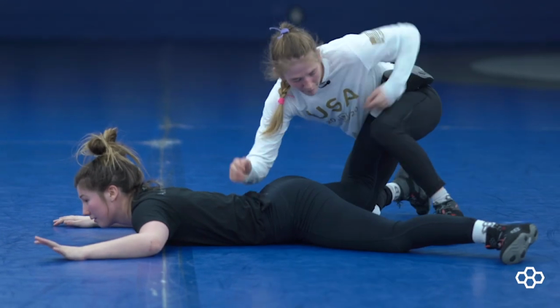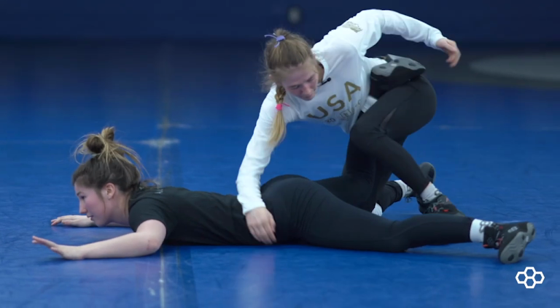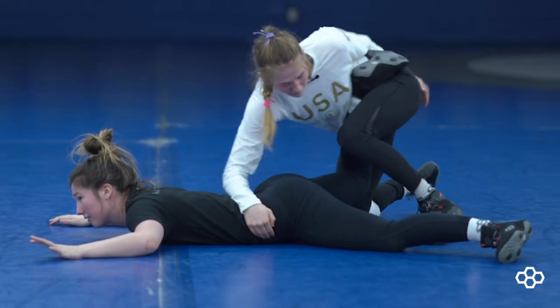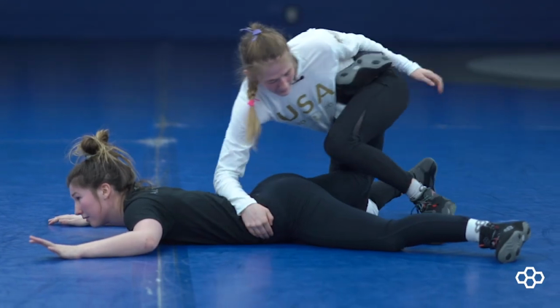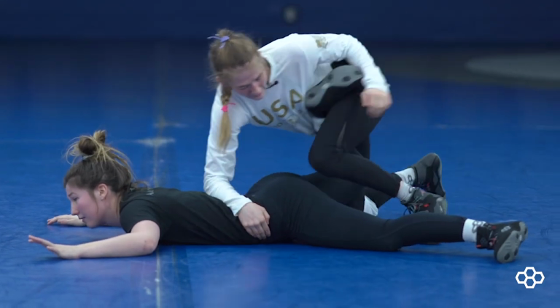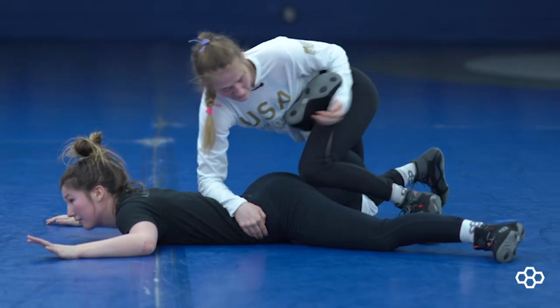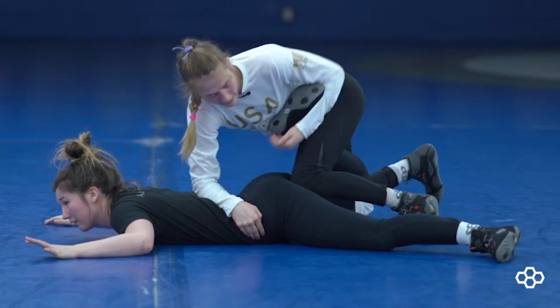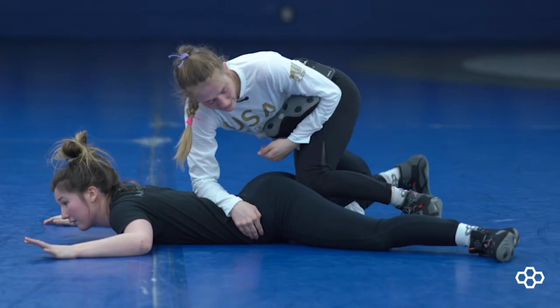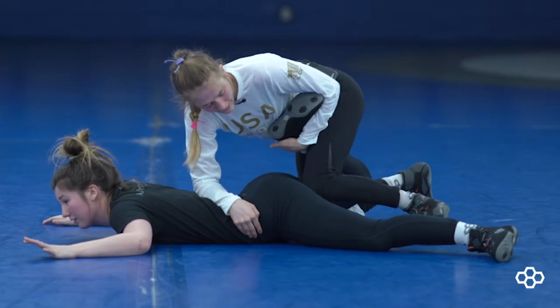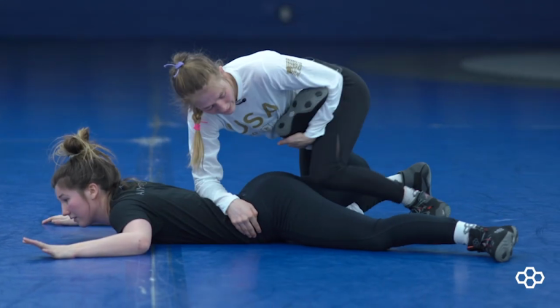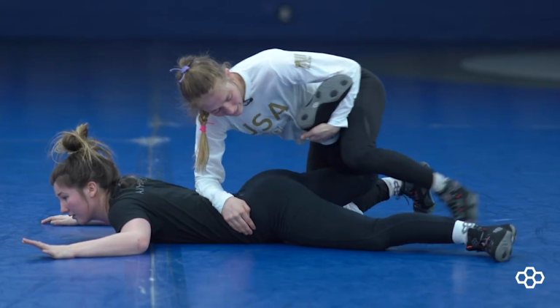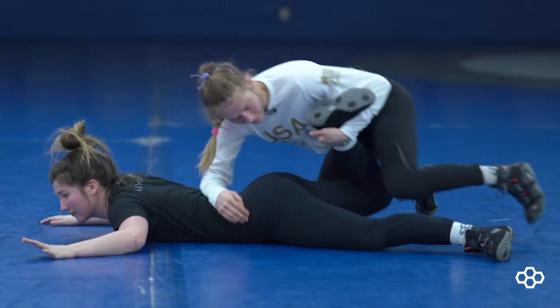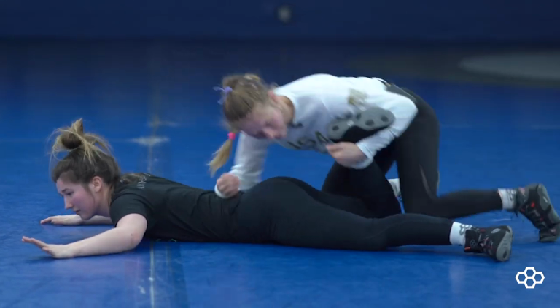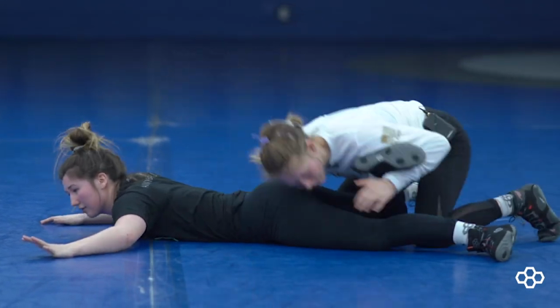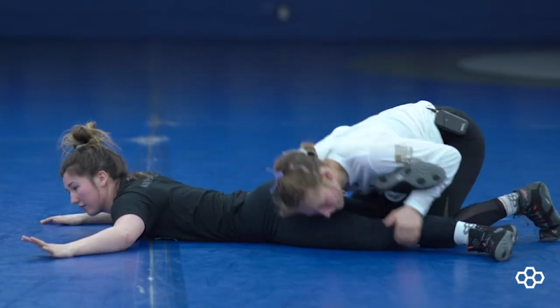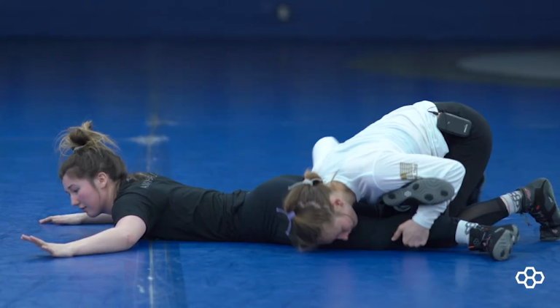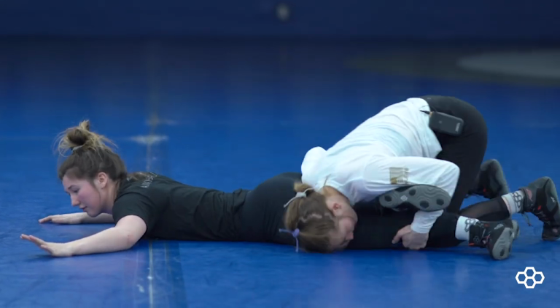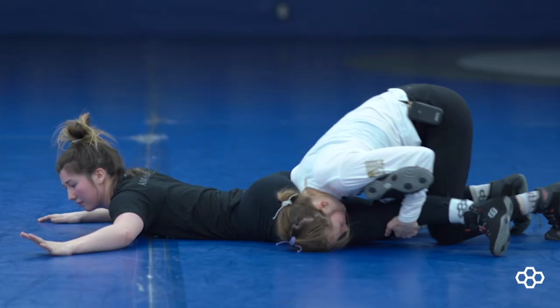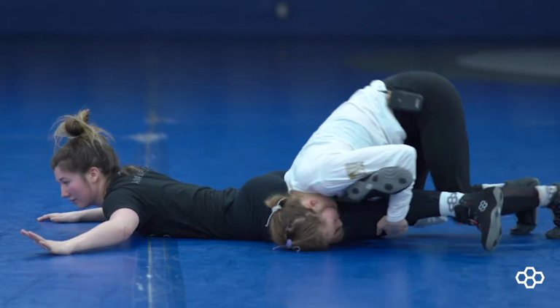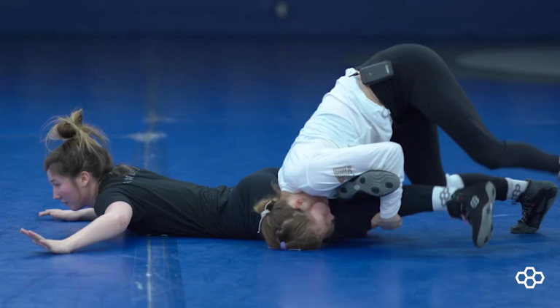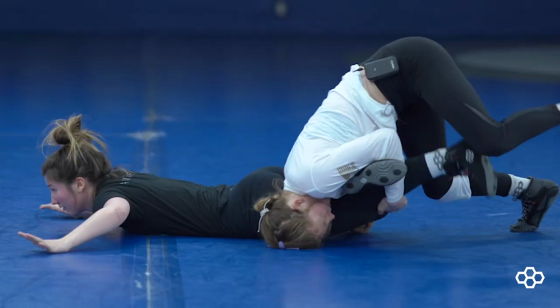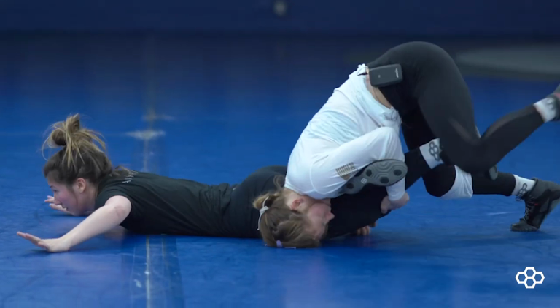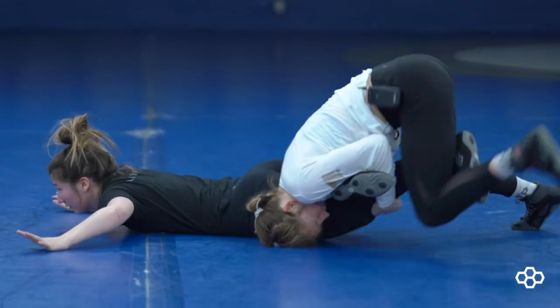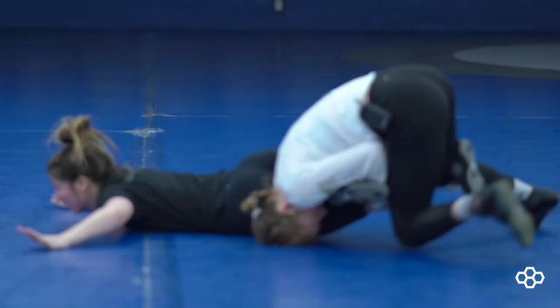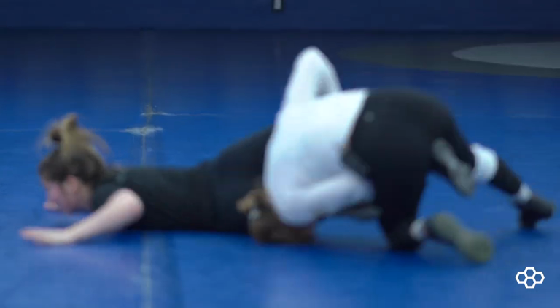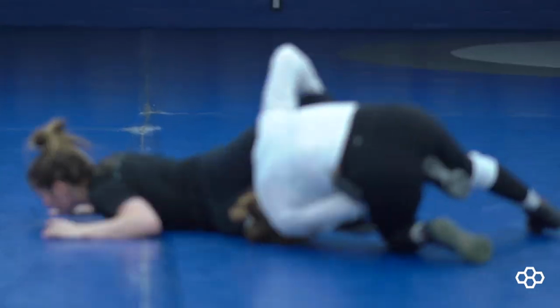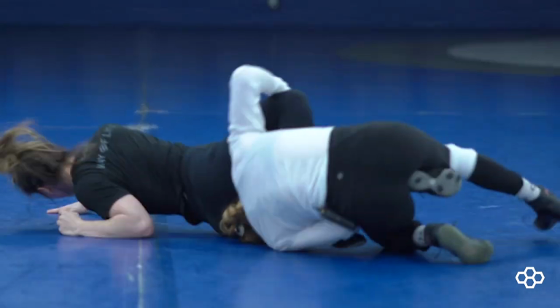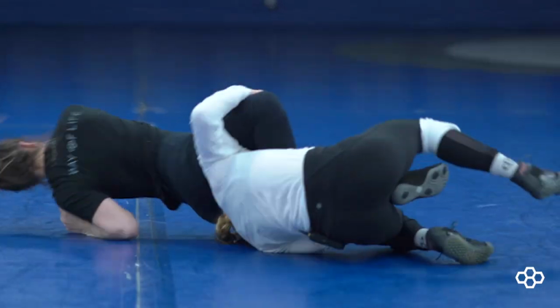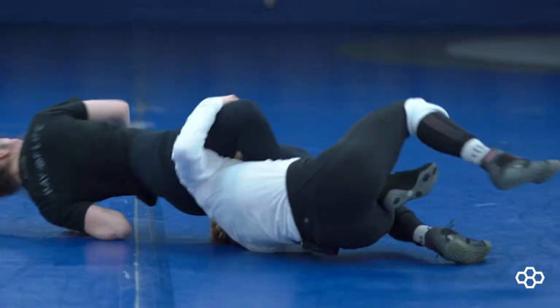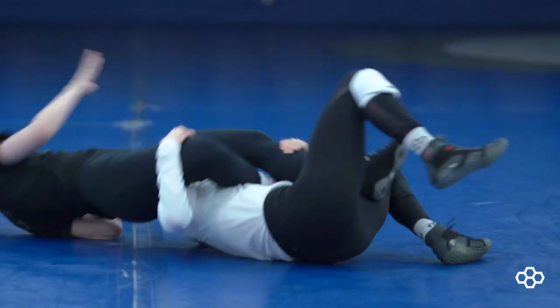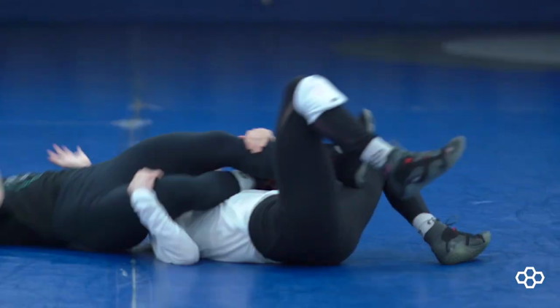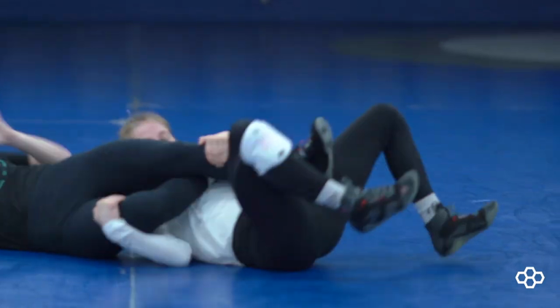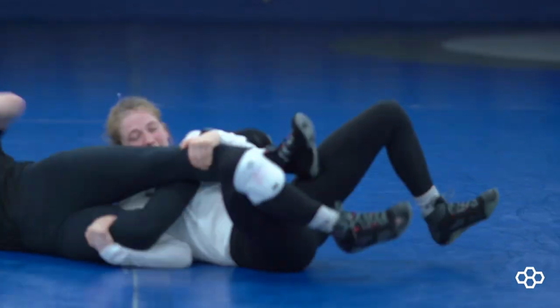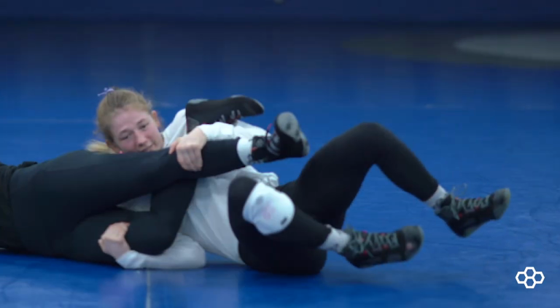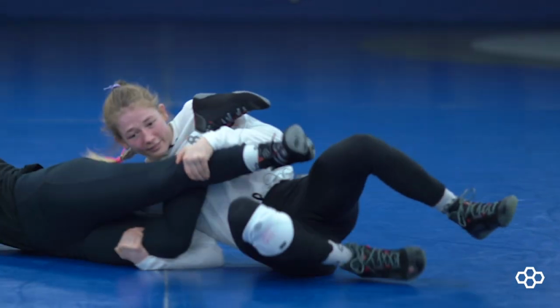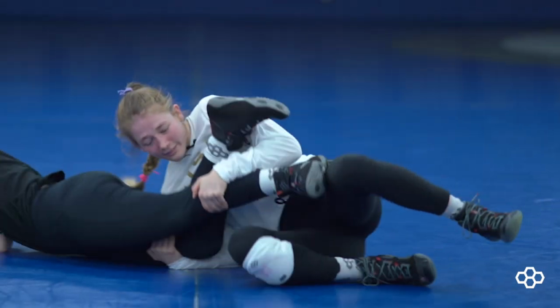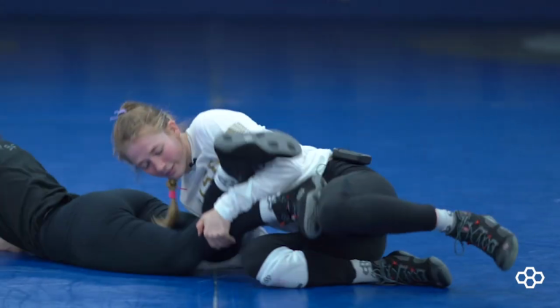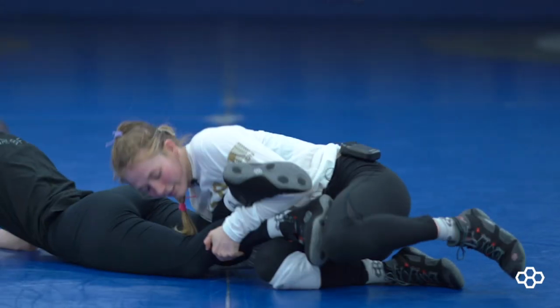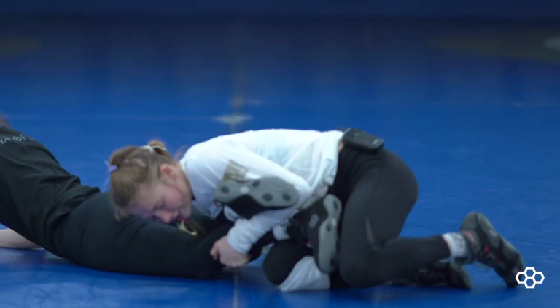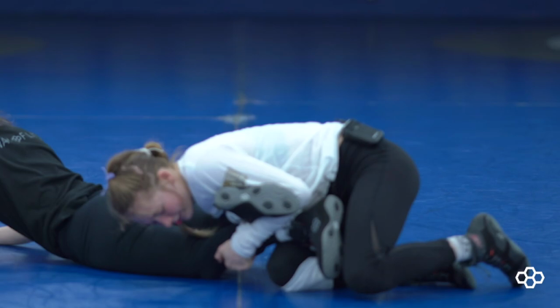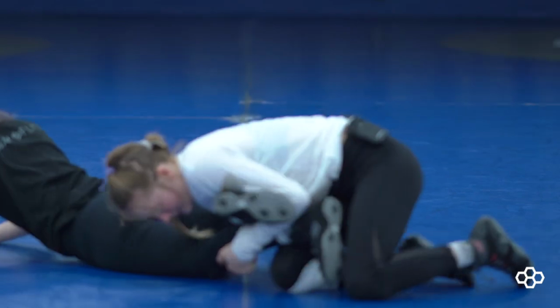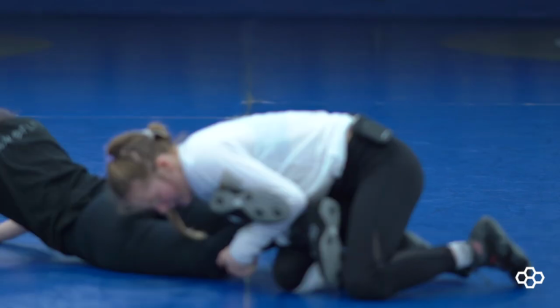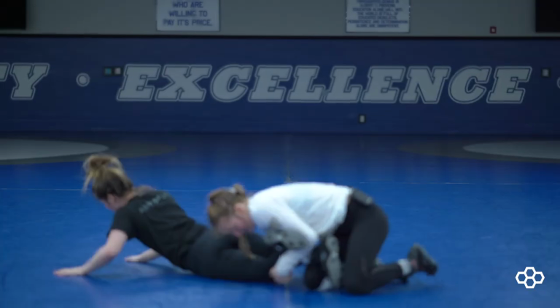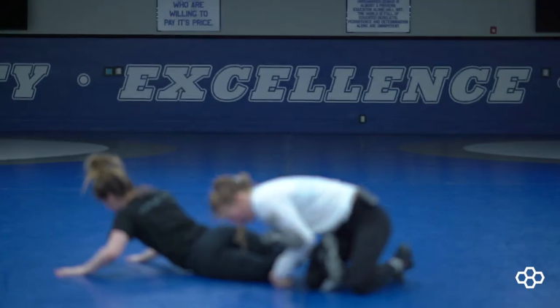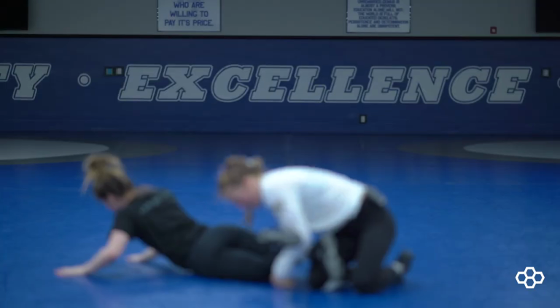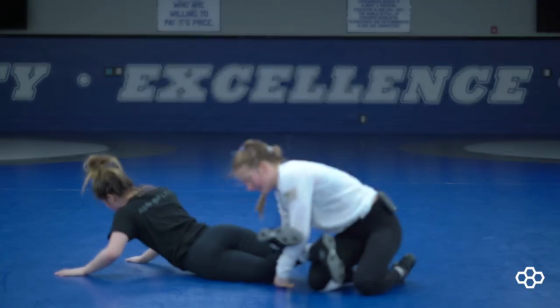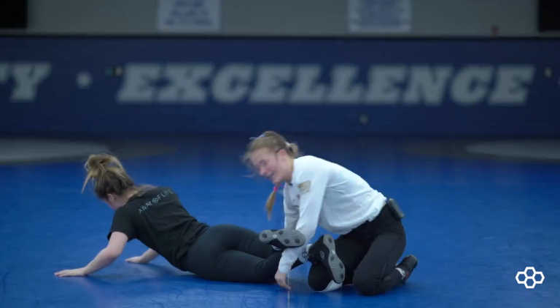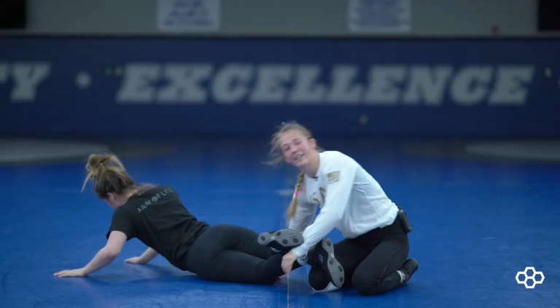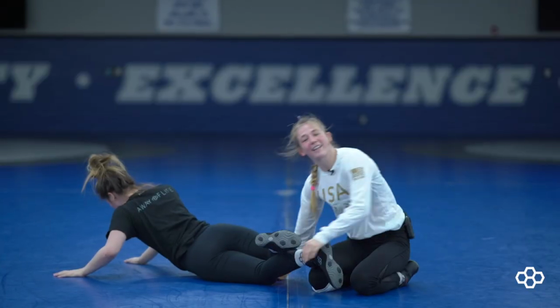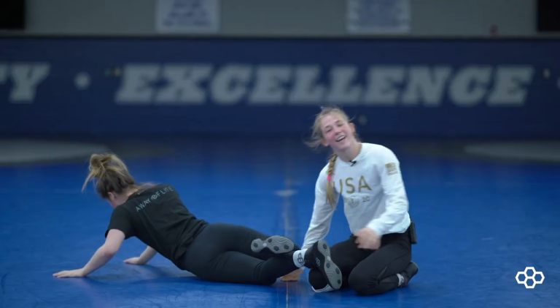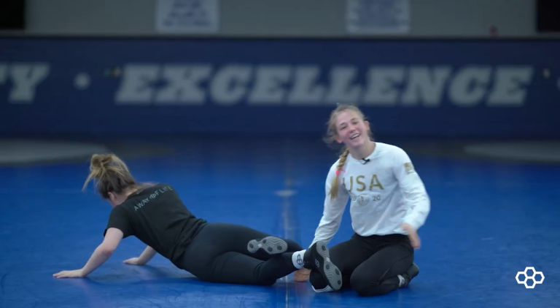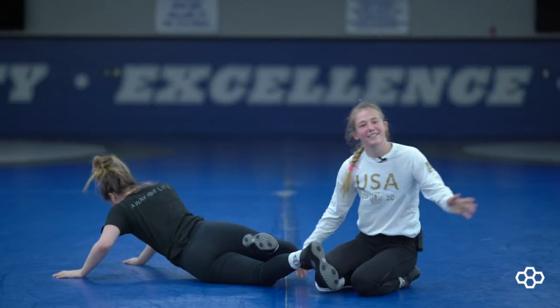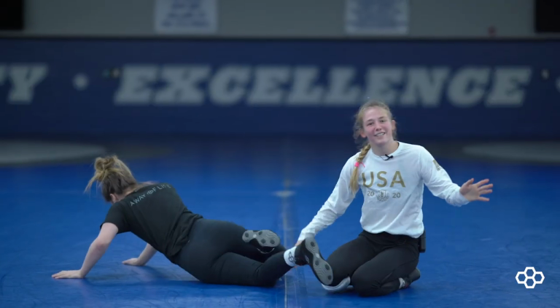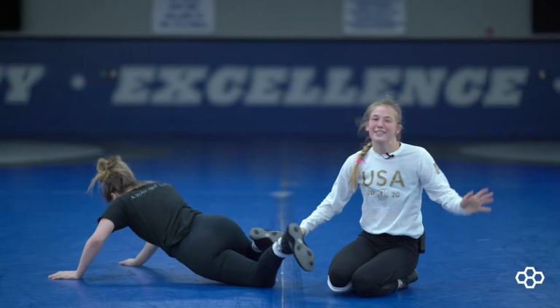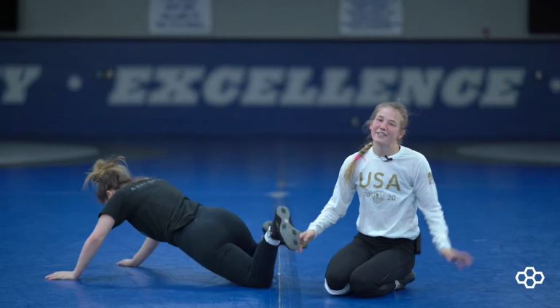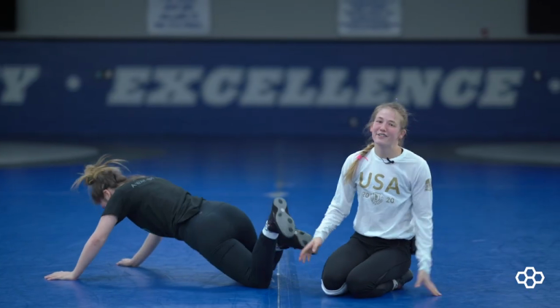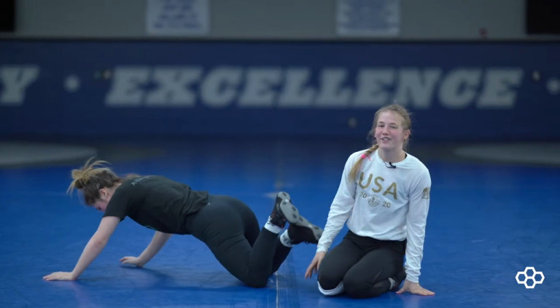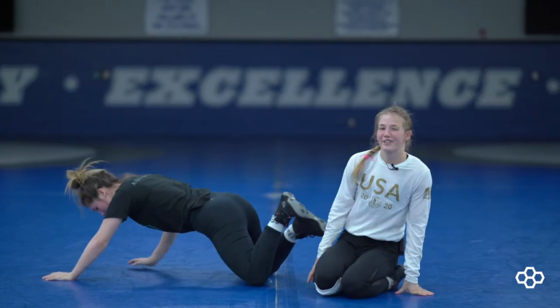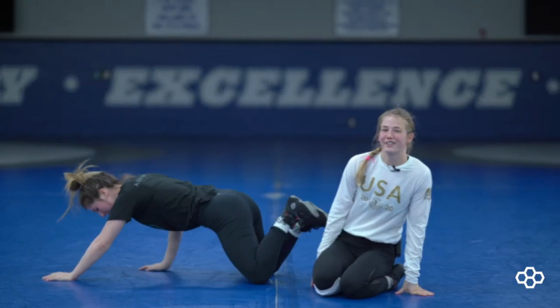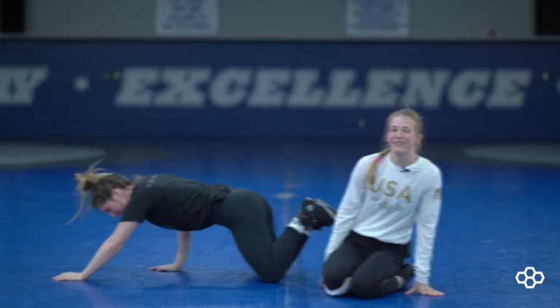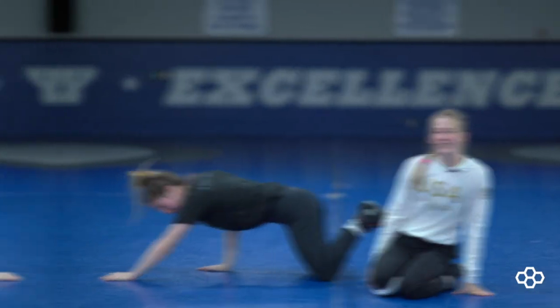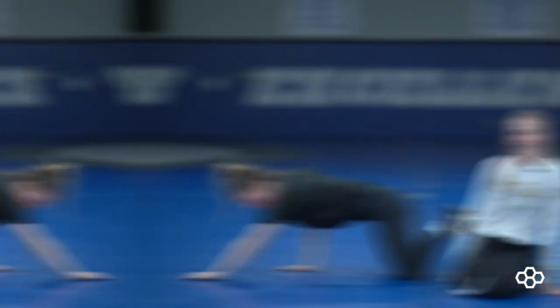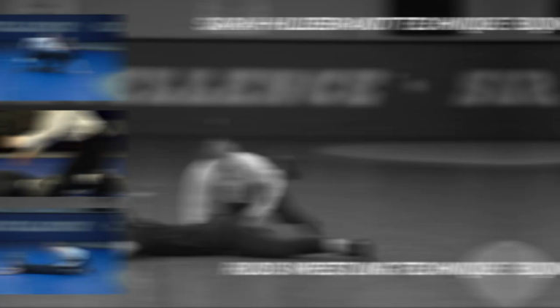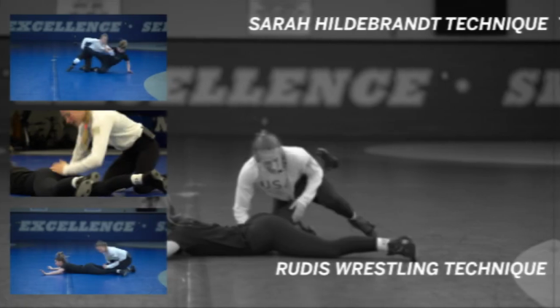Bent knee. And that is a sneaky version of a legway.